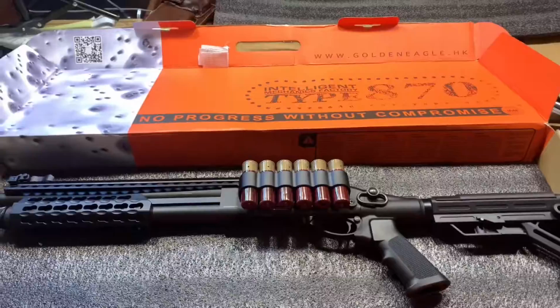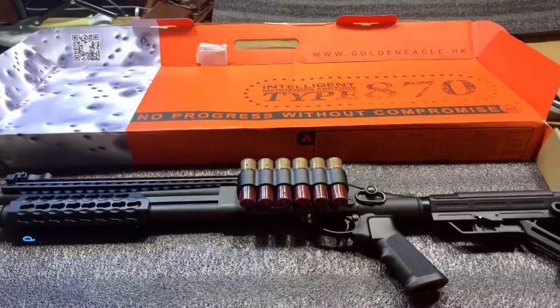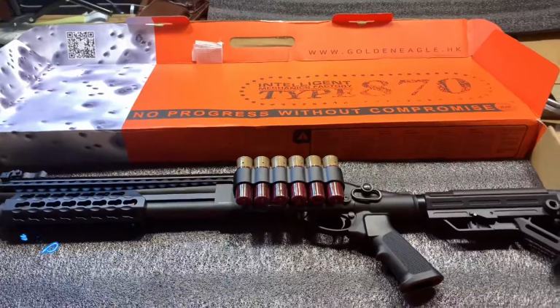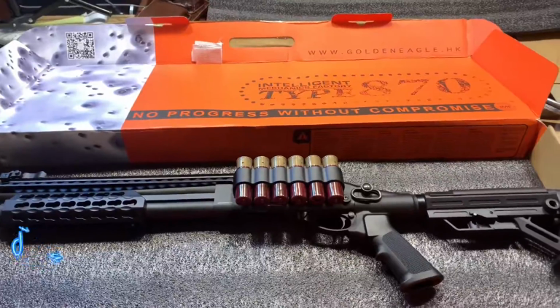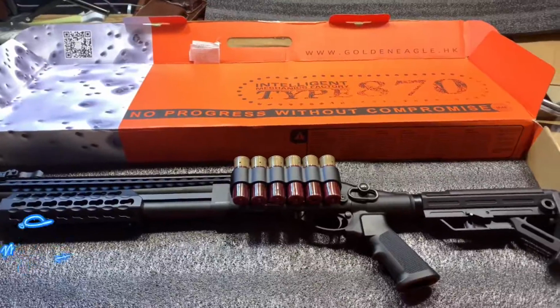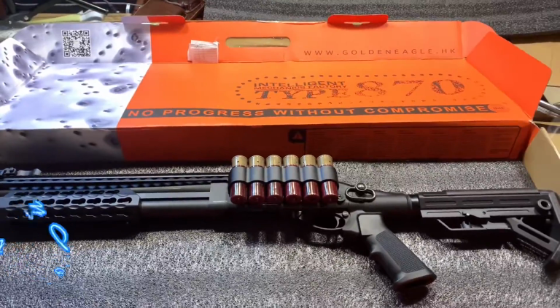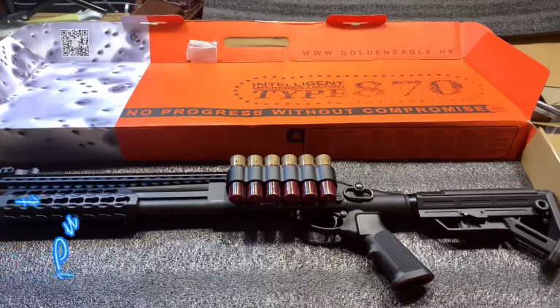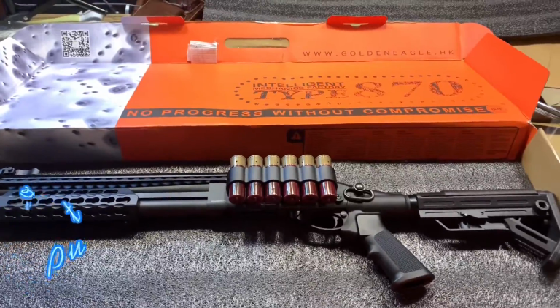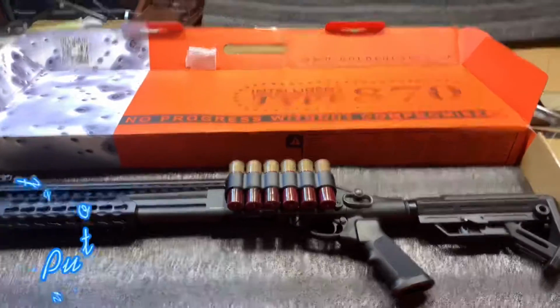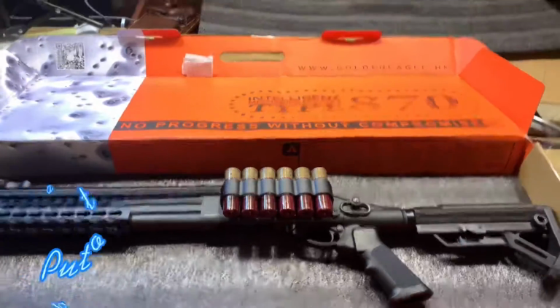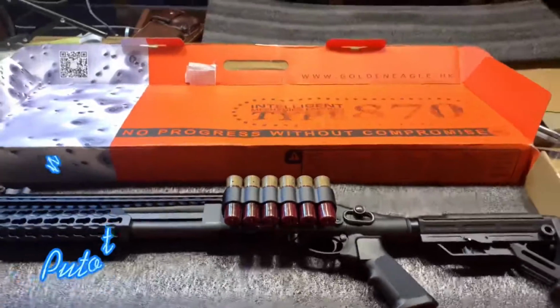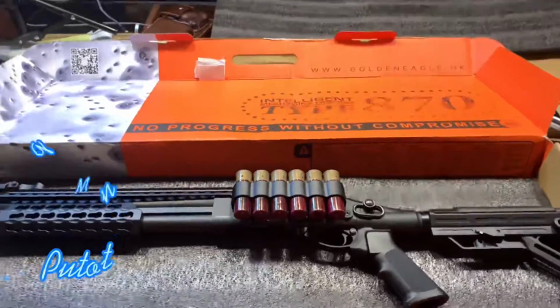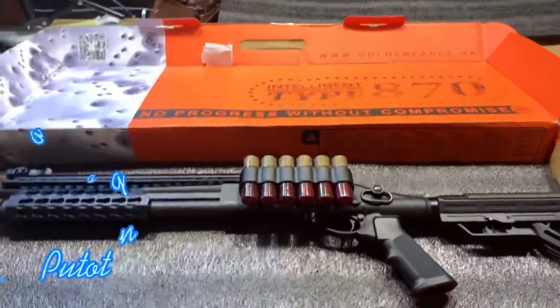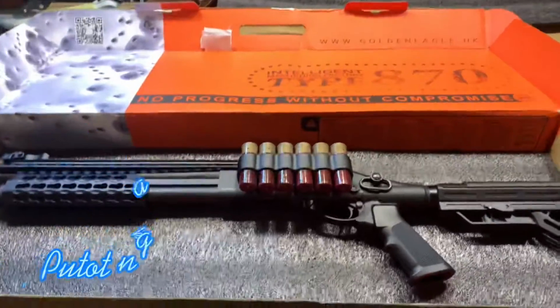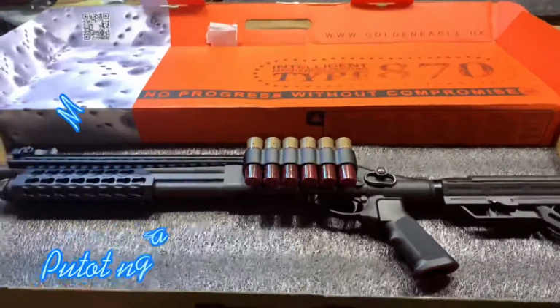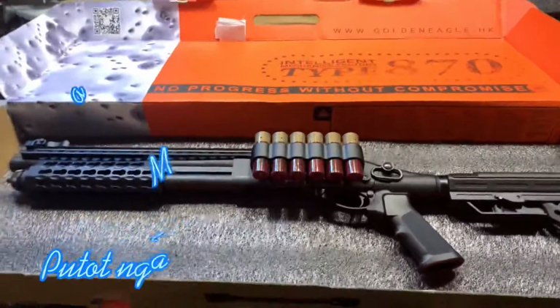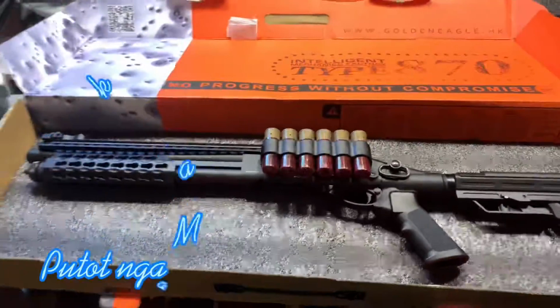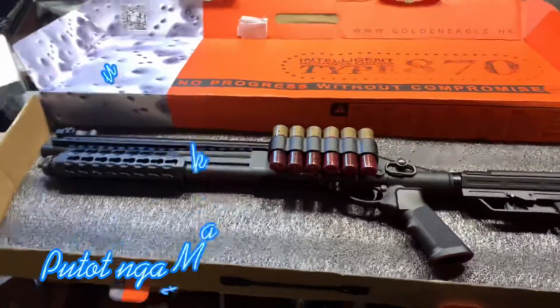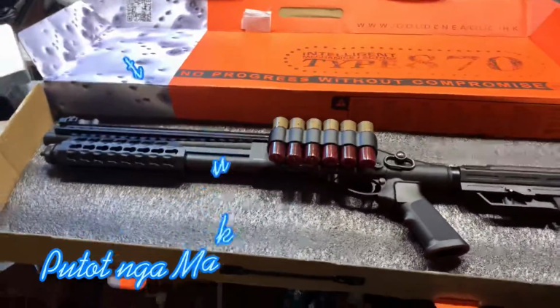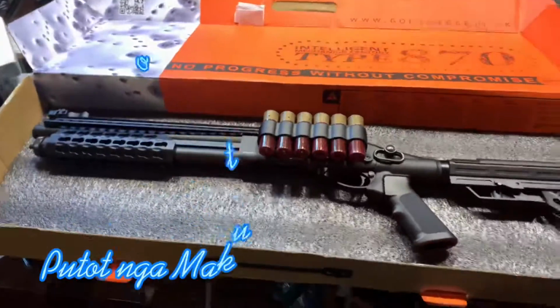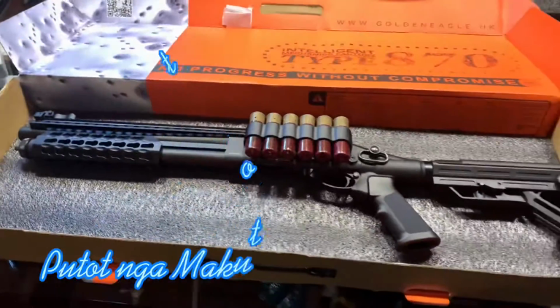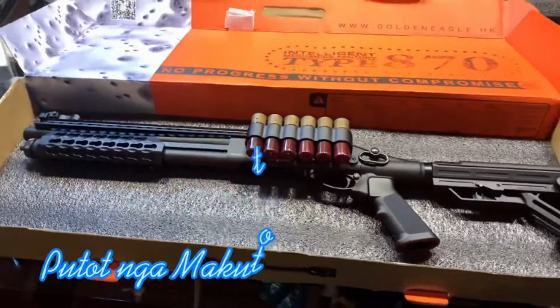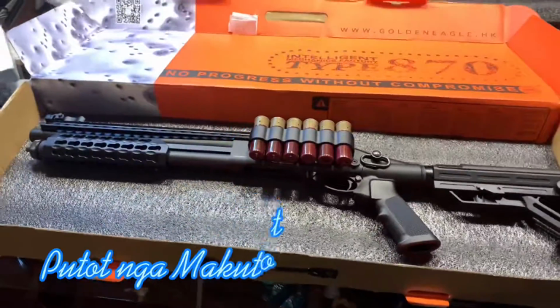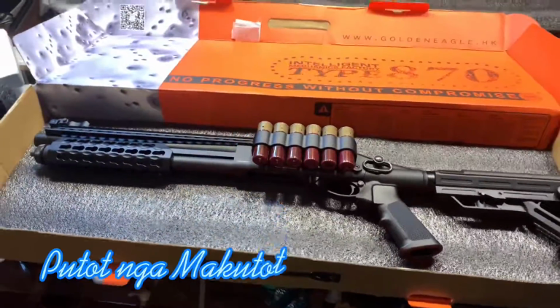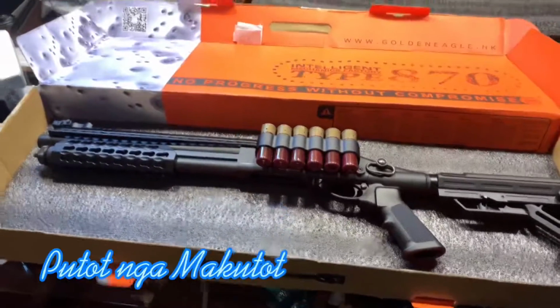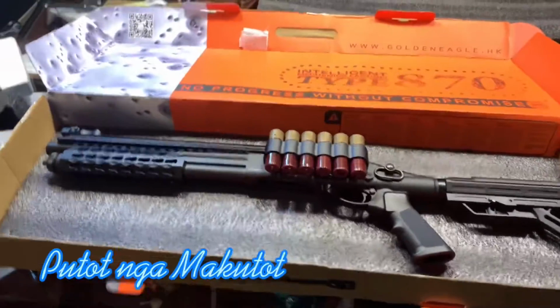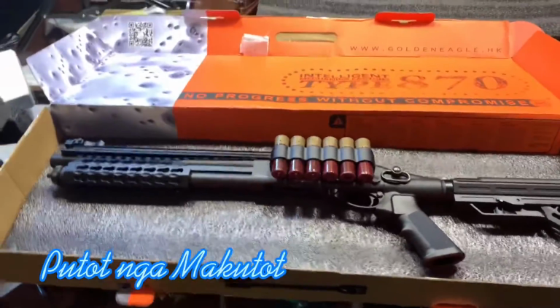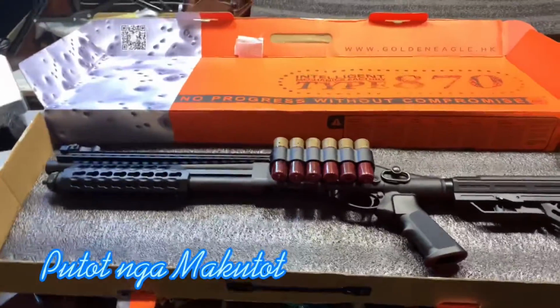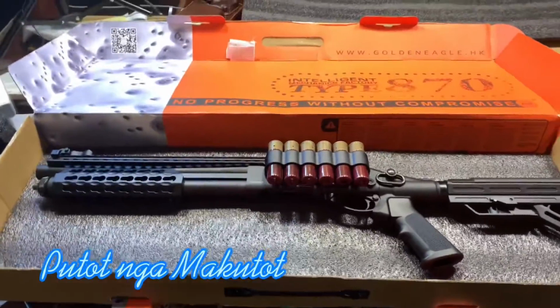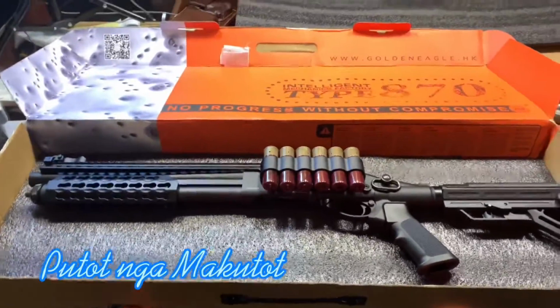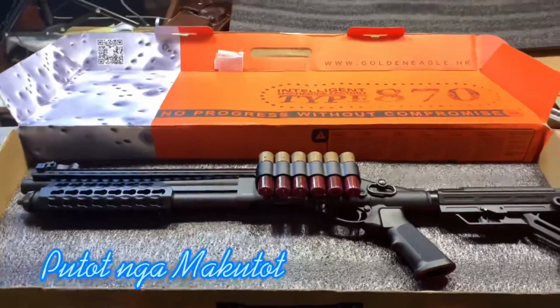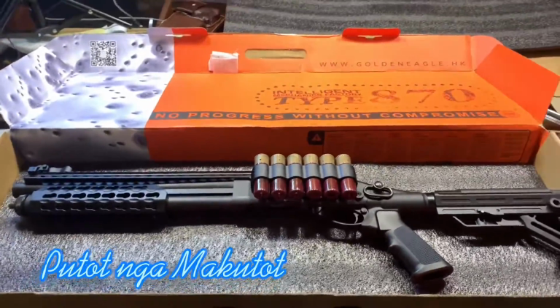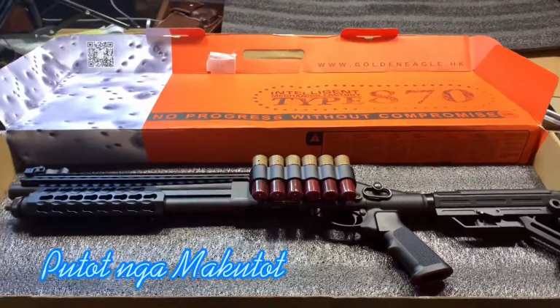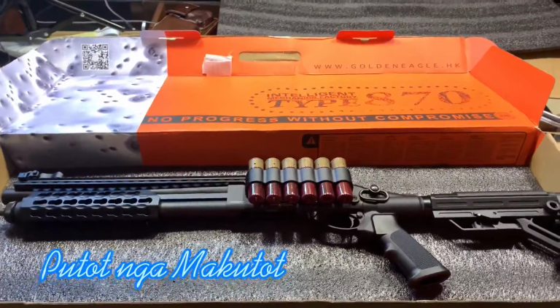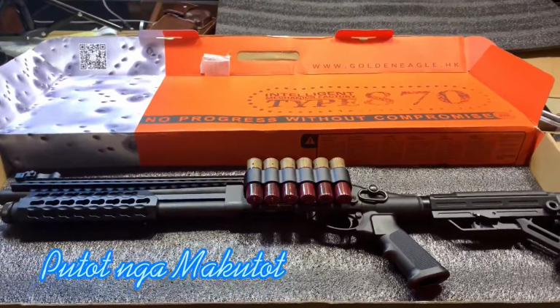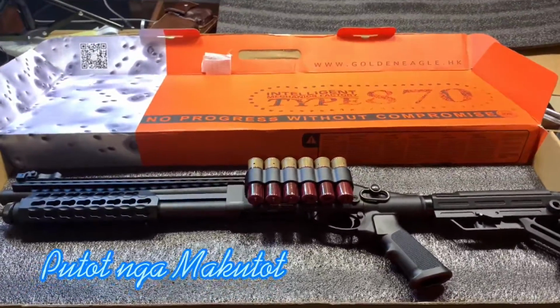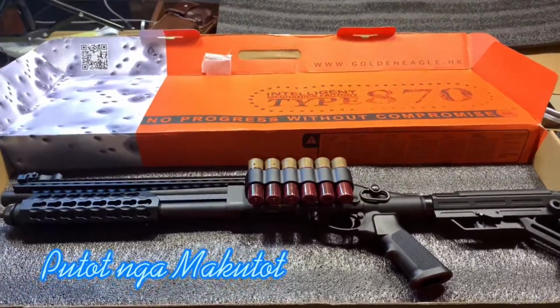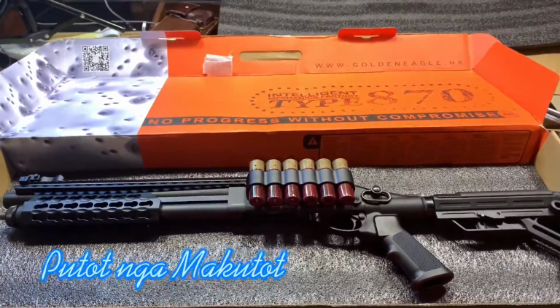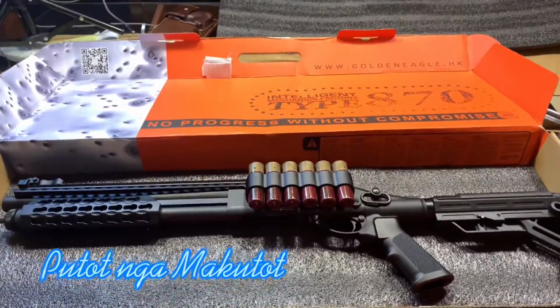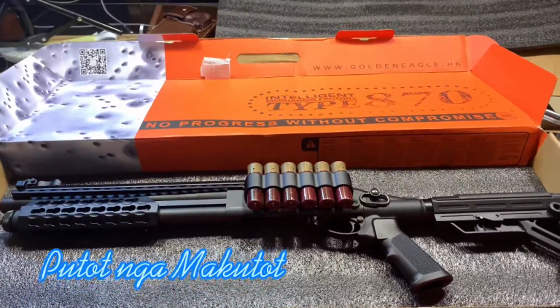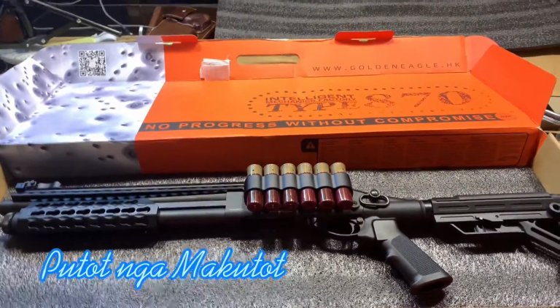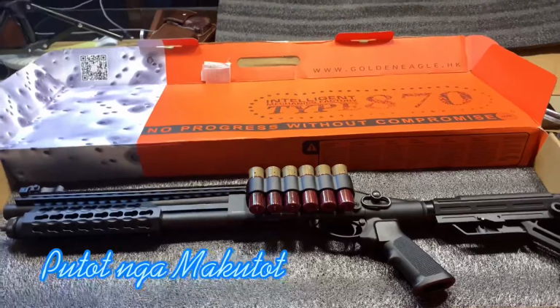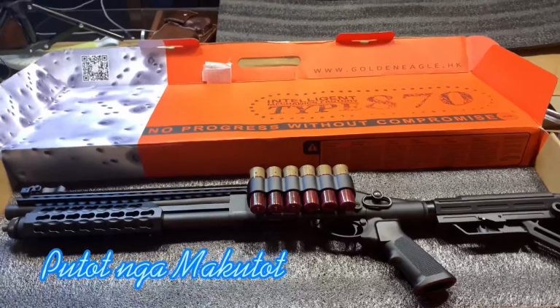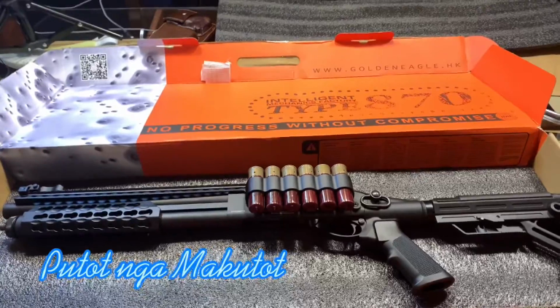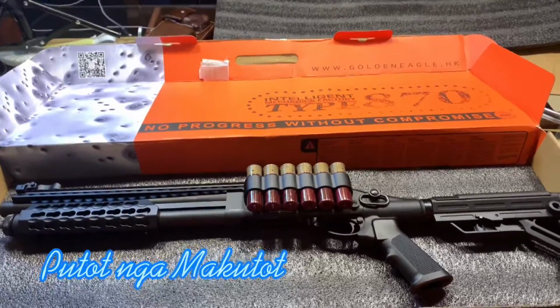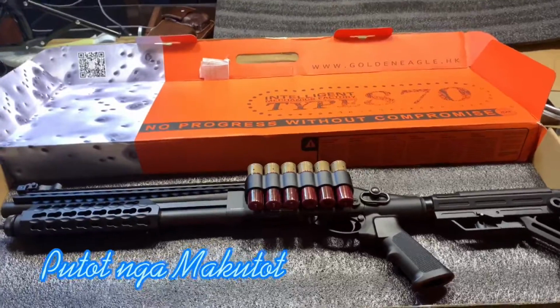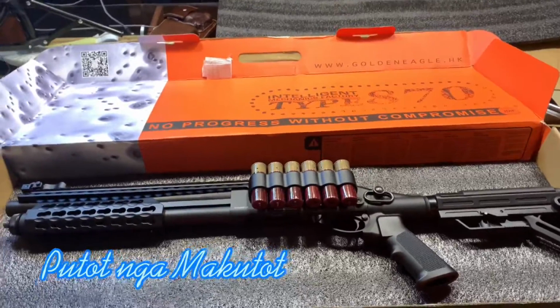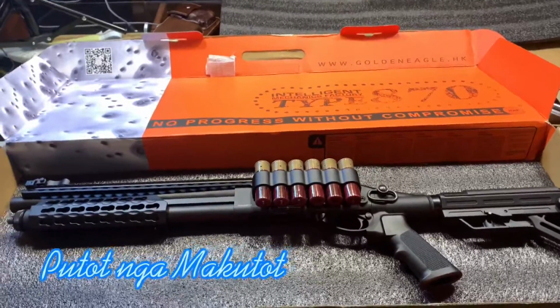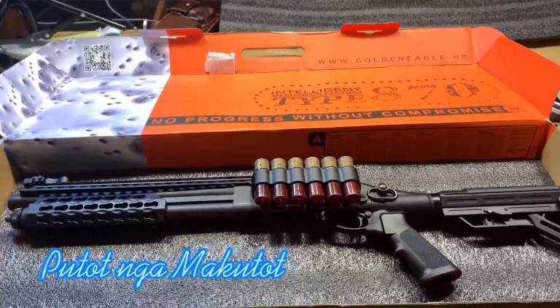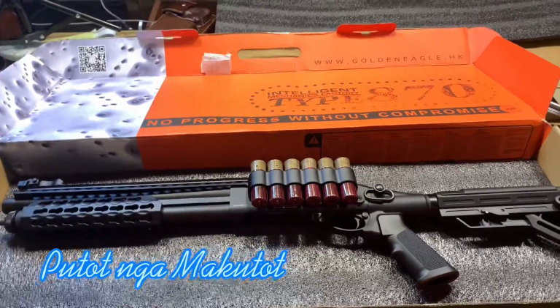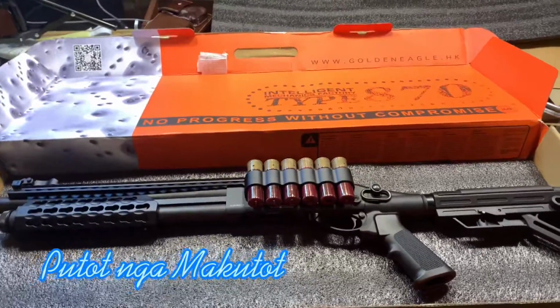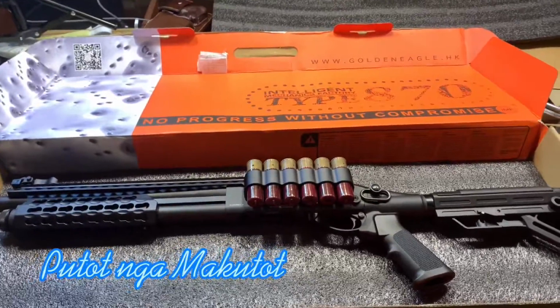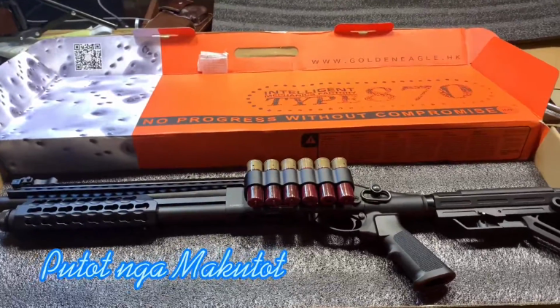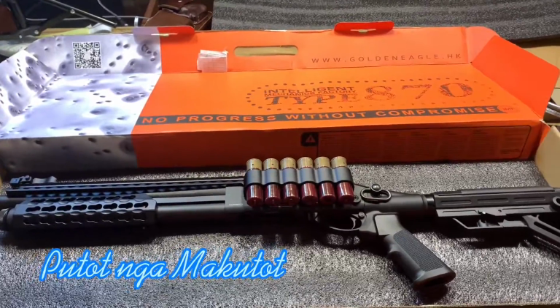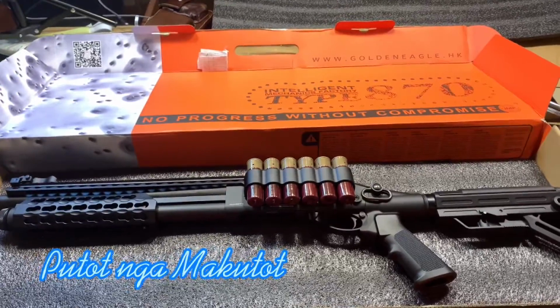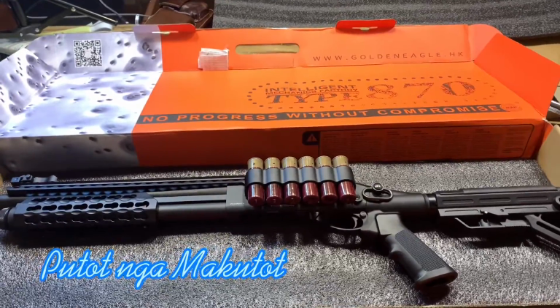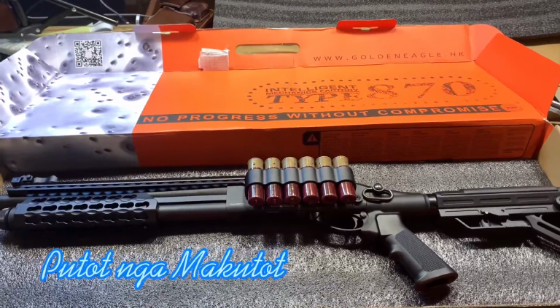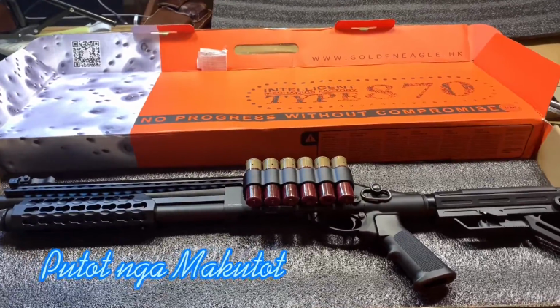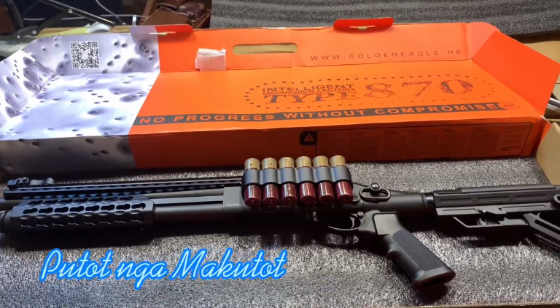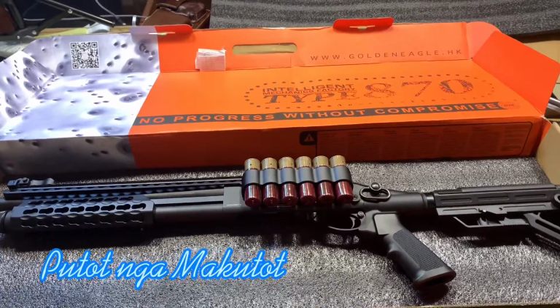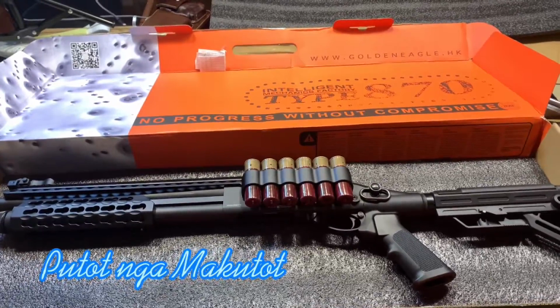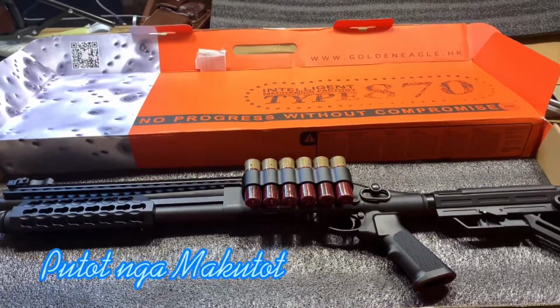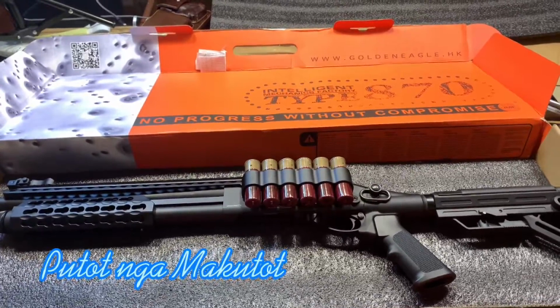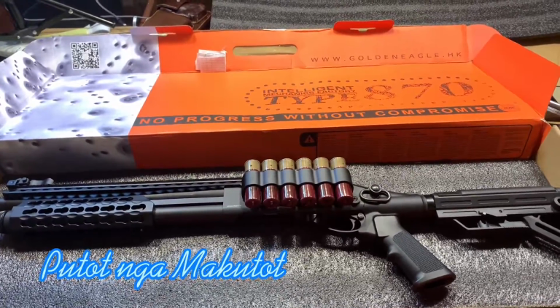Hi everyone! Today we're going to unbox the Golden Eagle Type 870 Cast Flowback Shotgun.